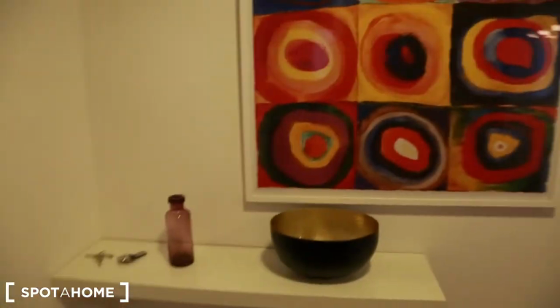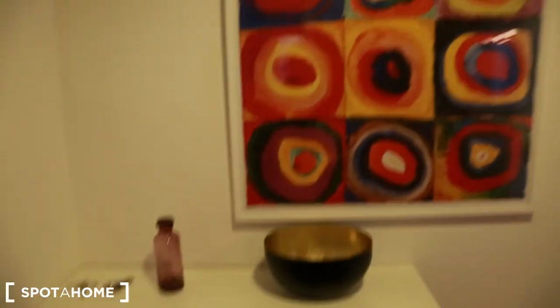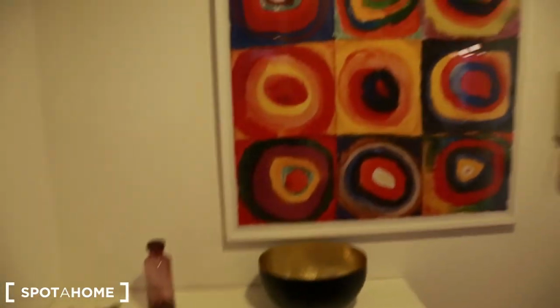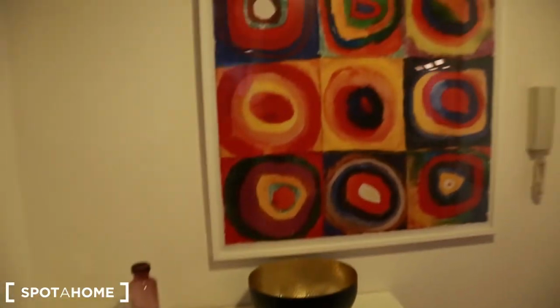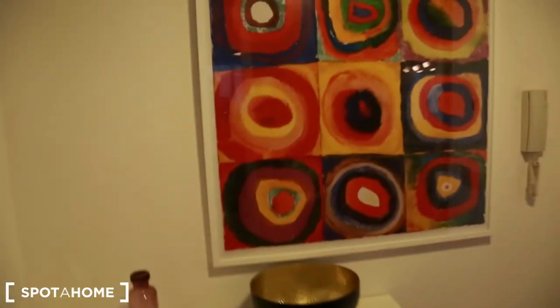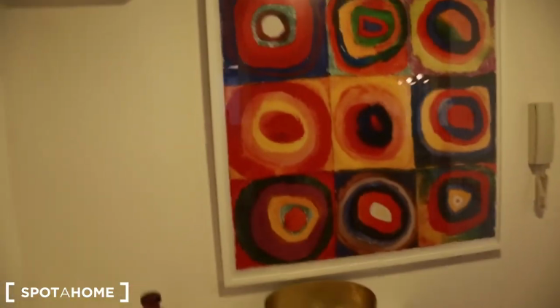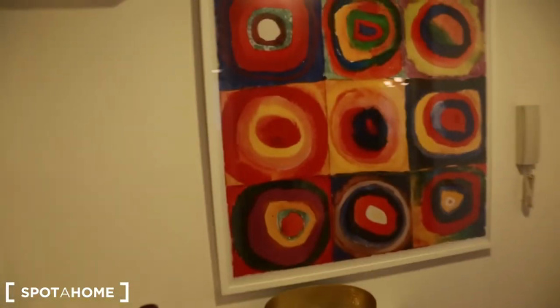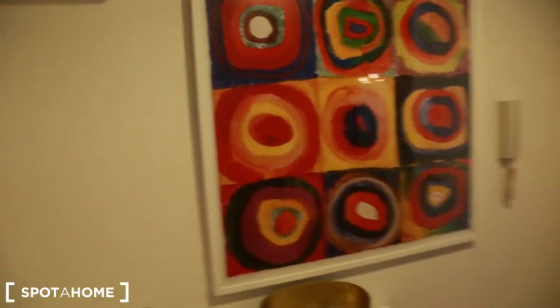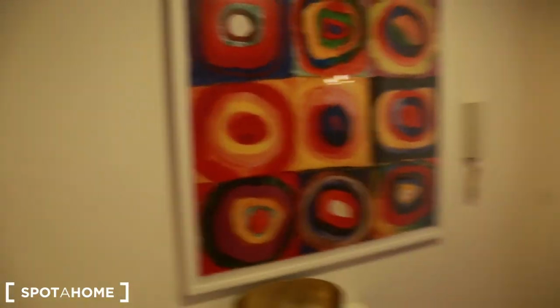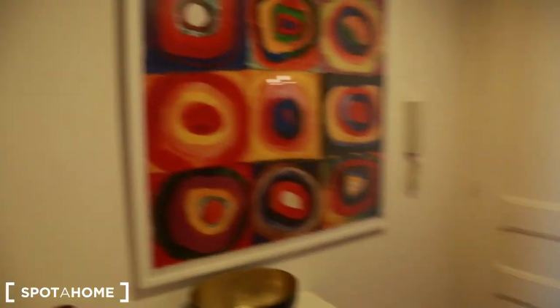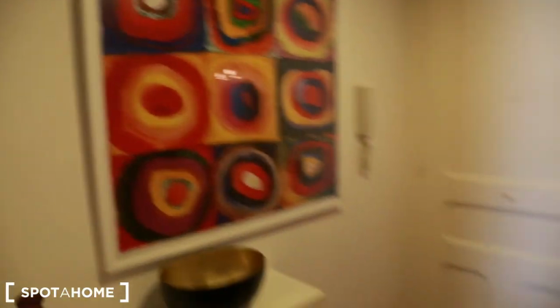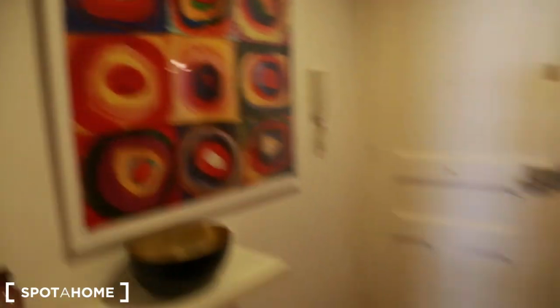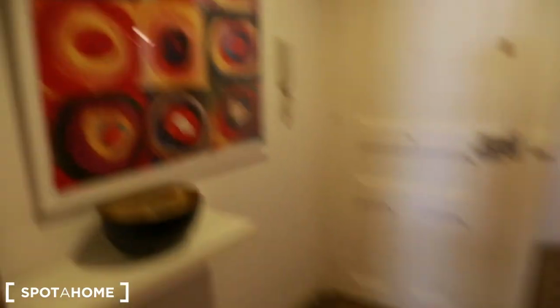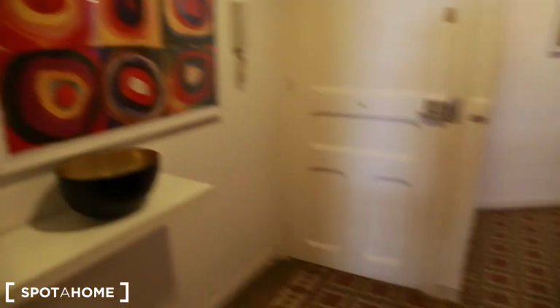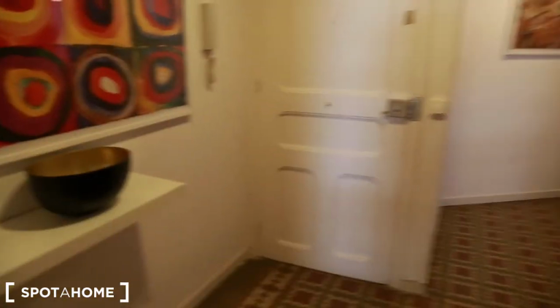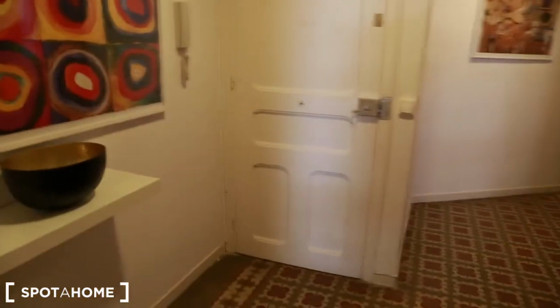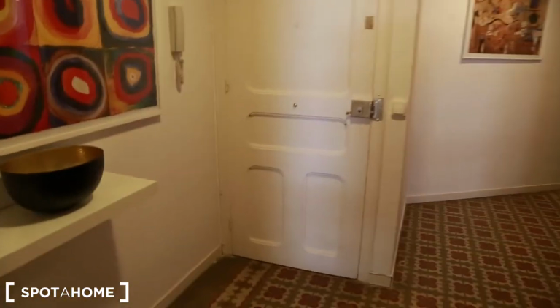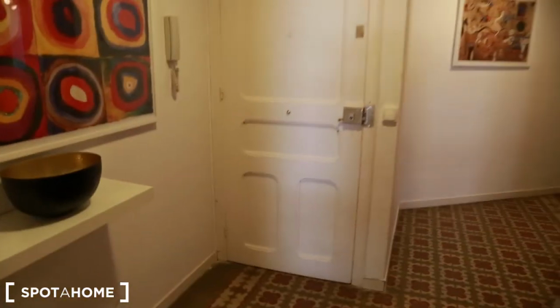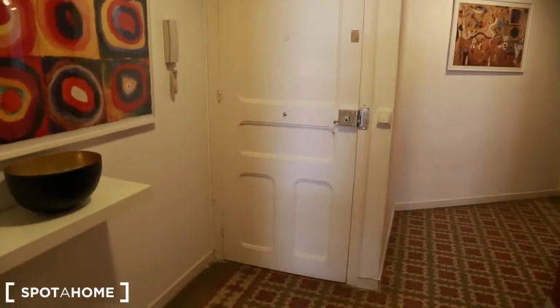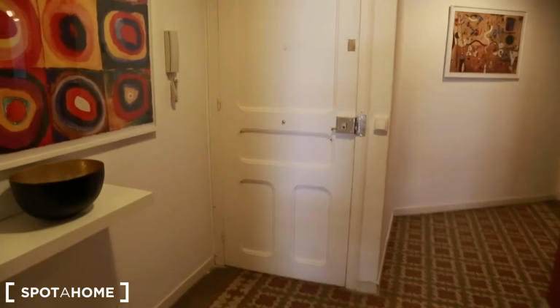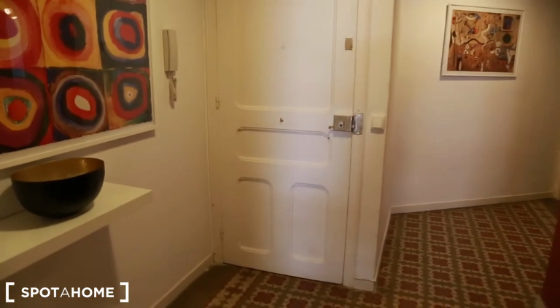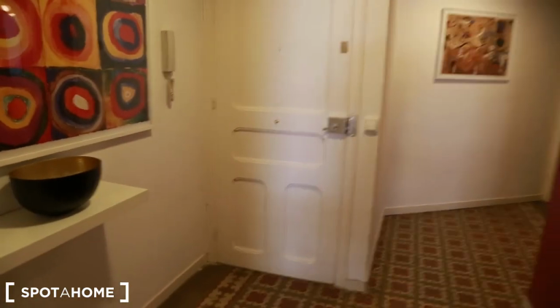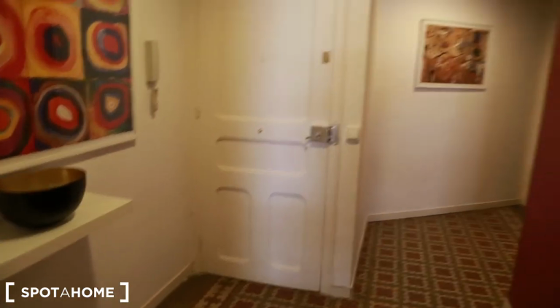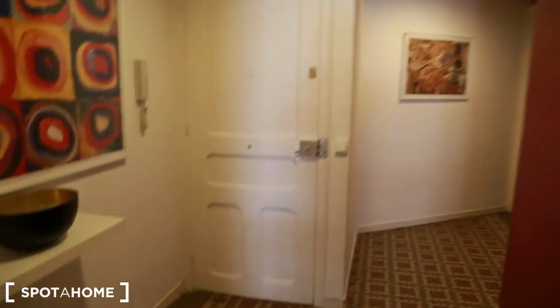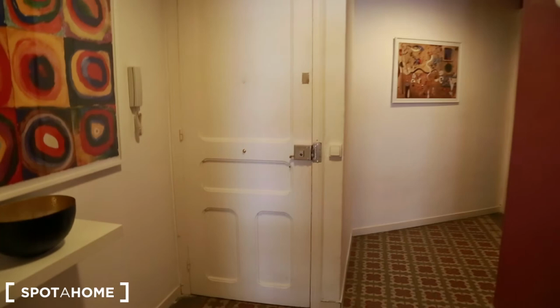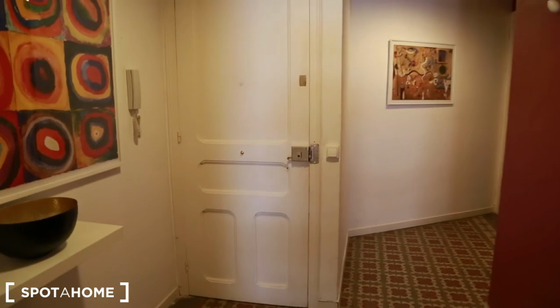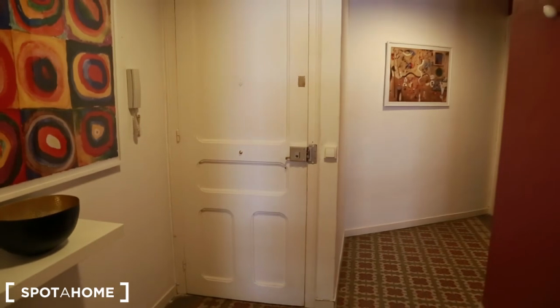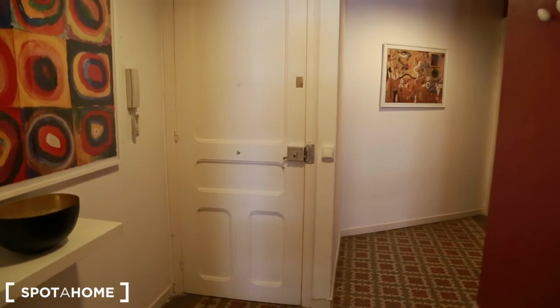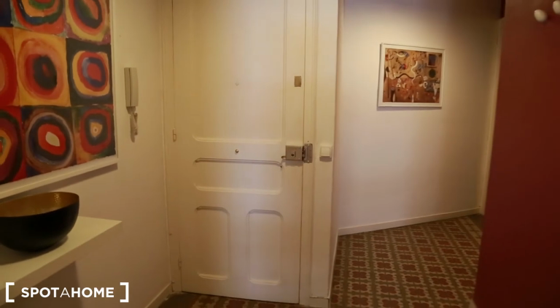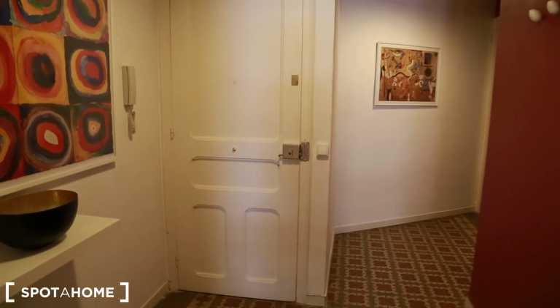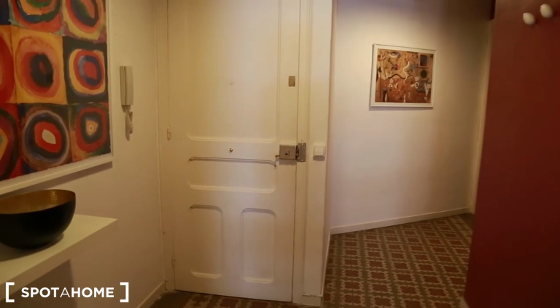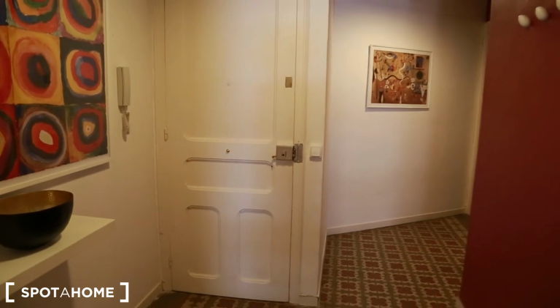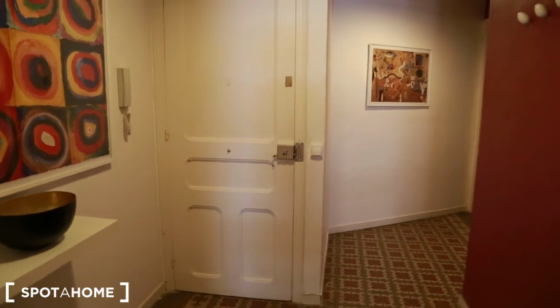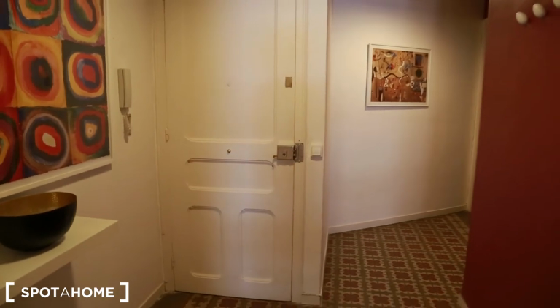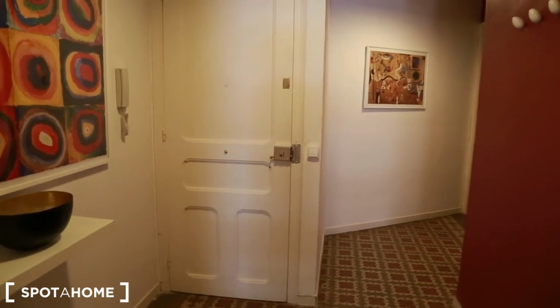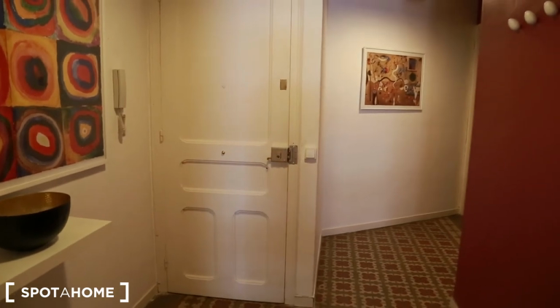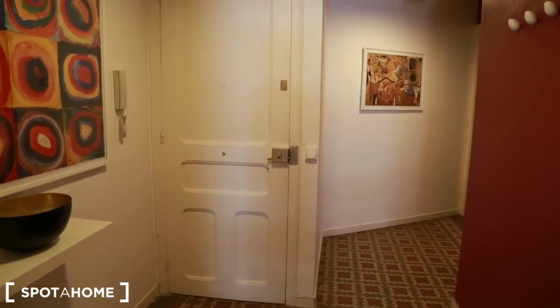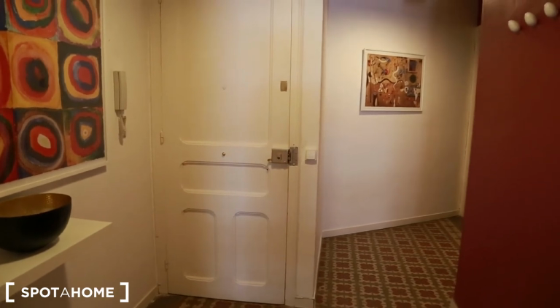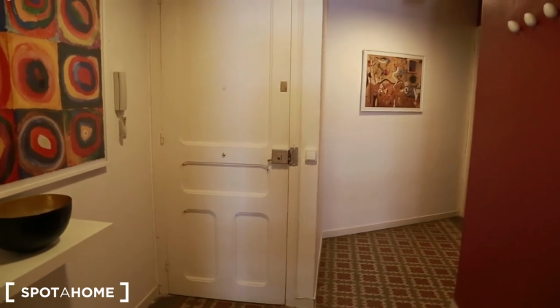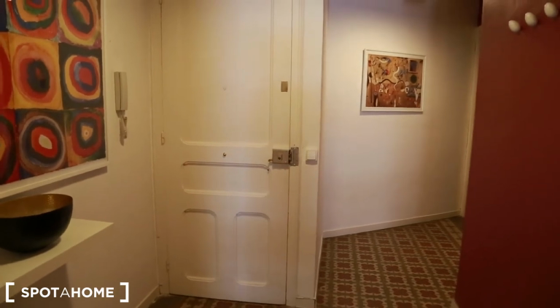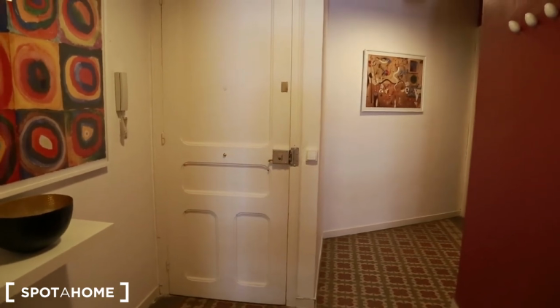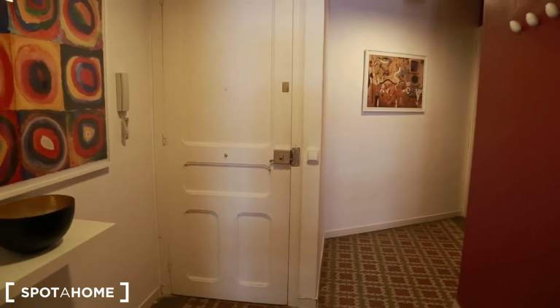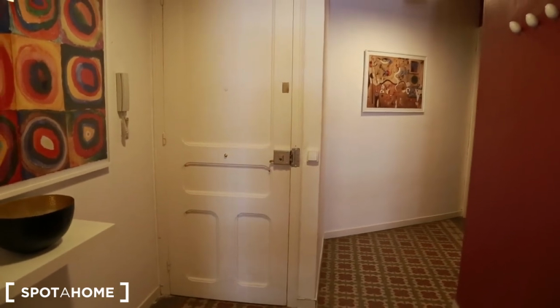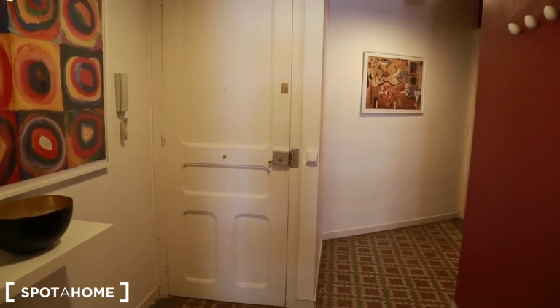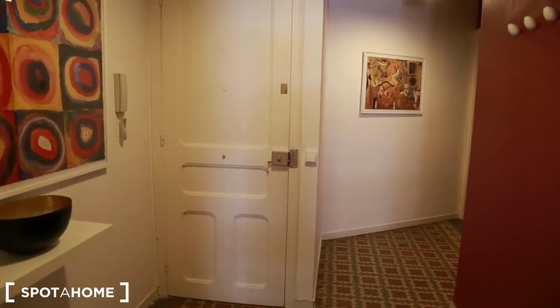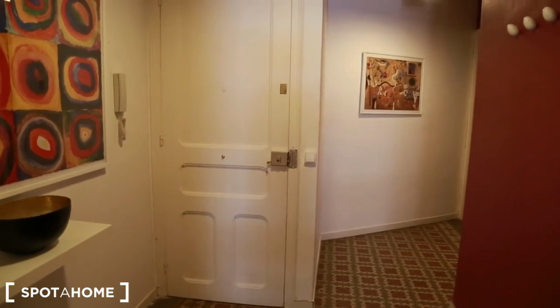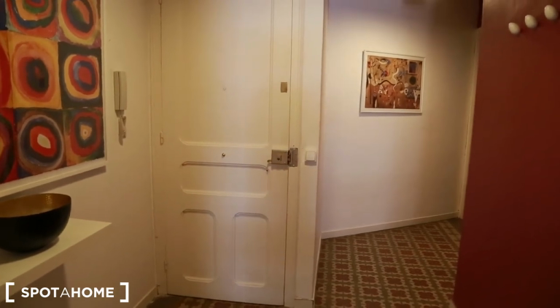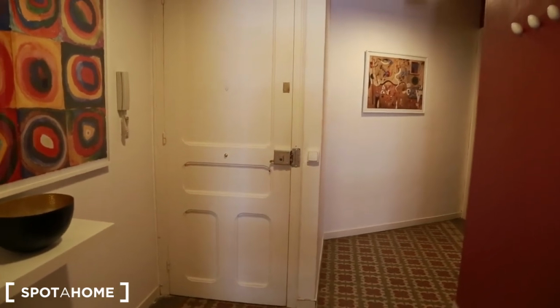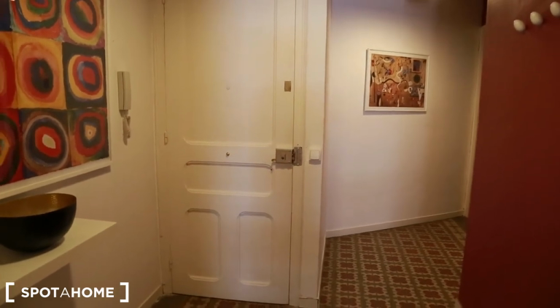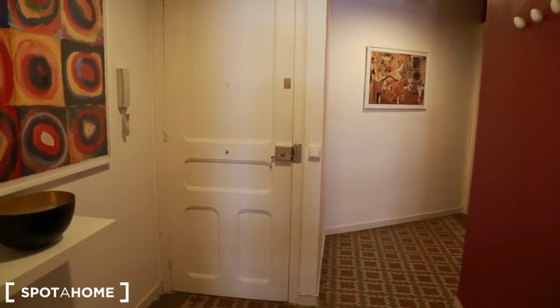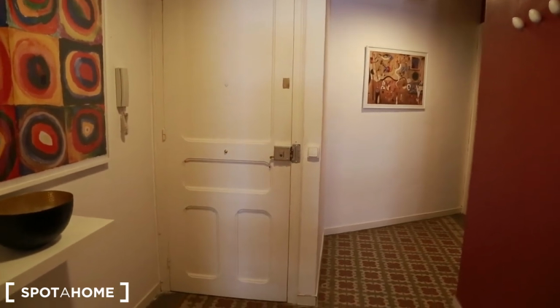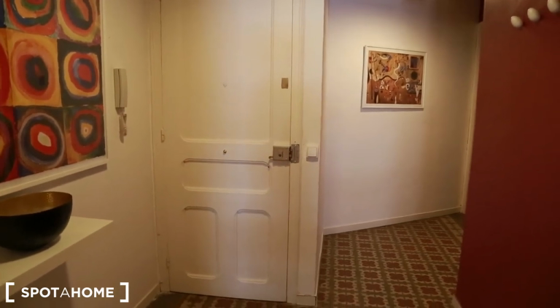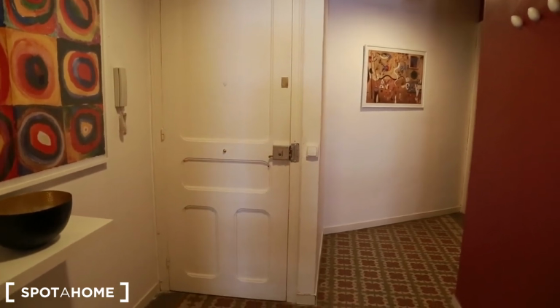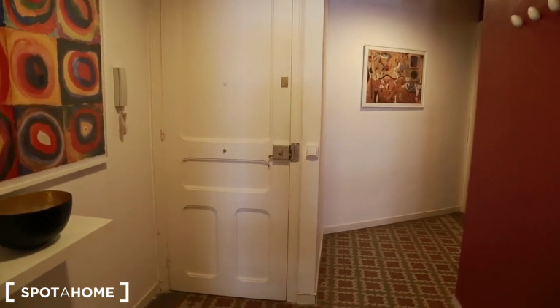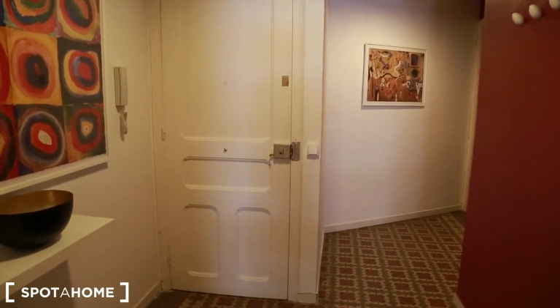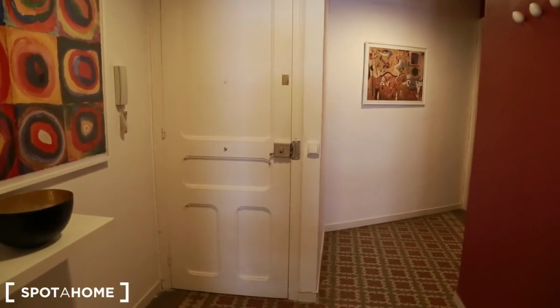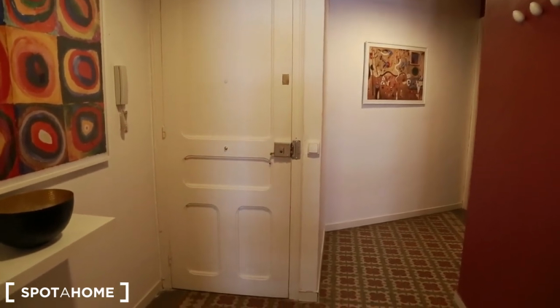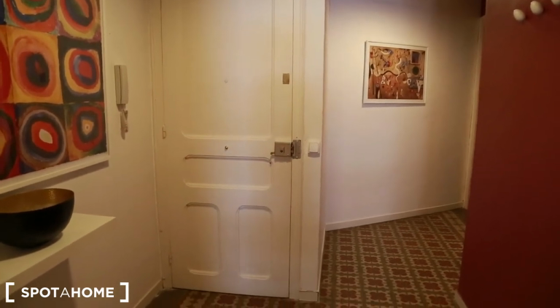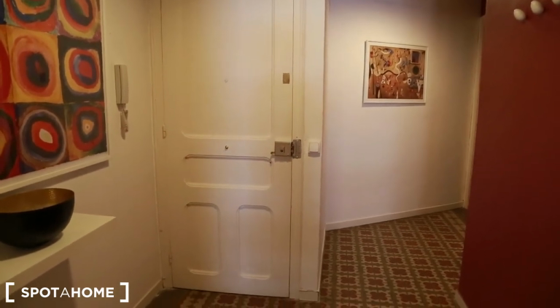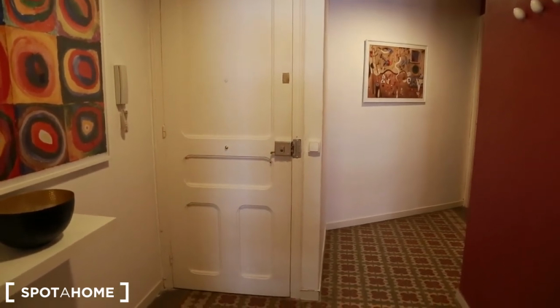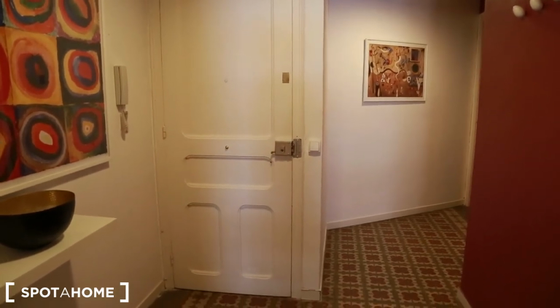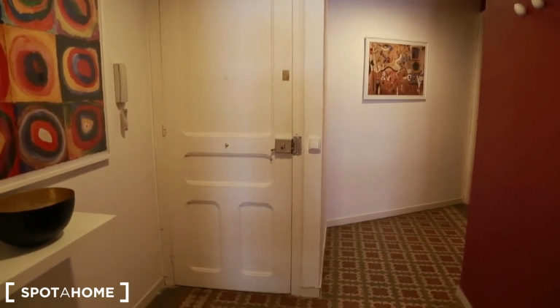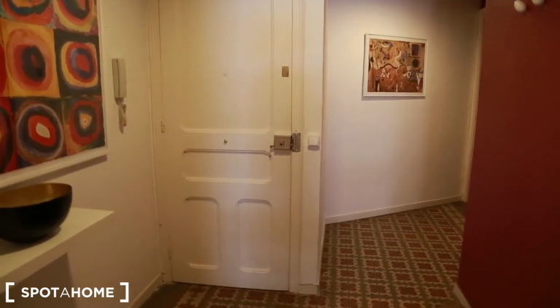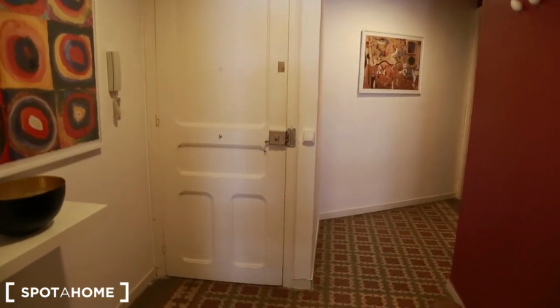All right. This is the house. Hope you like it. I'm Simone from Spotahome Barcelona. Bye bye.